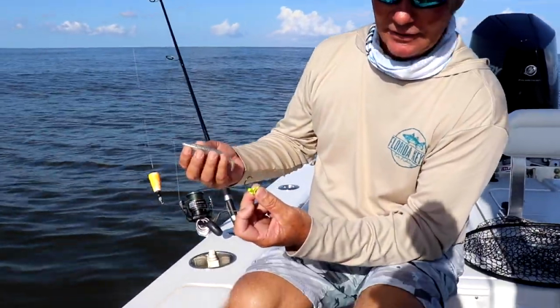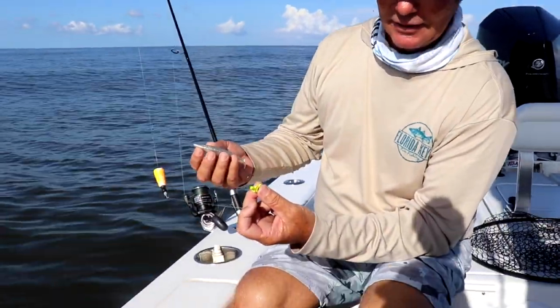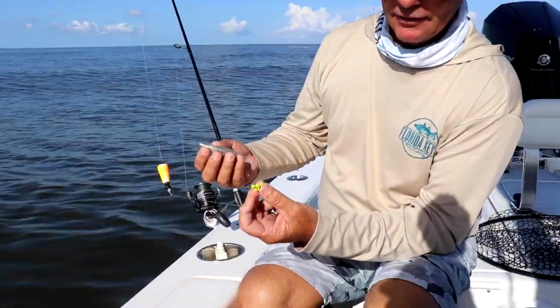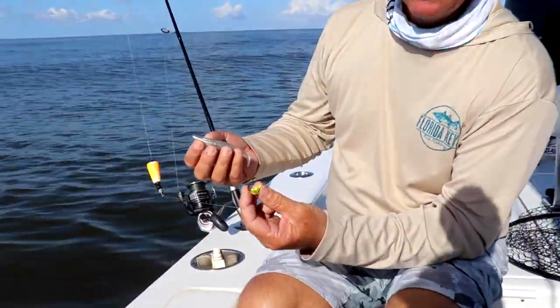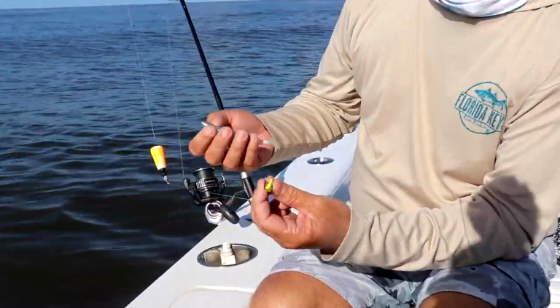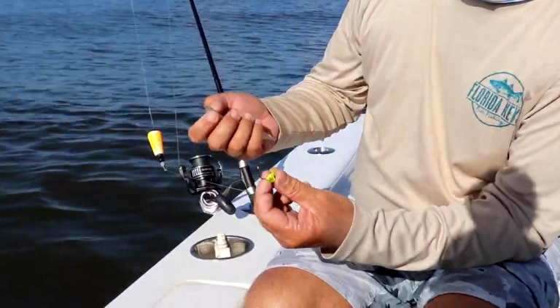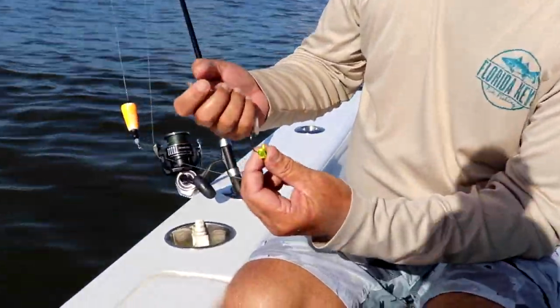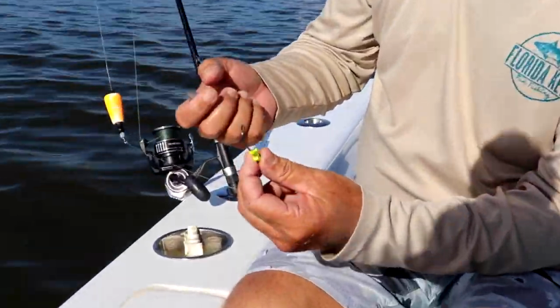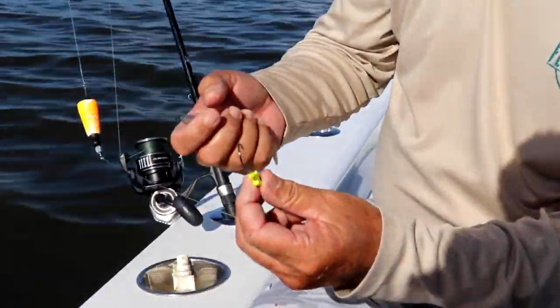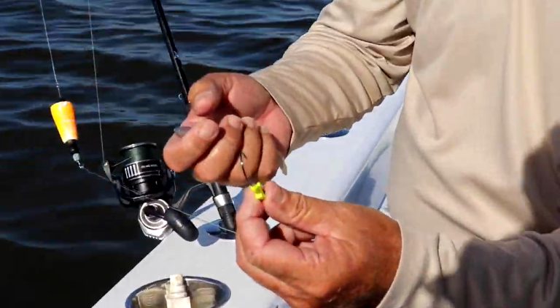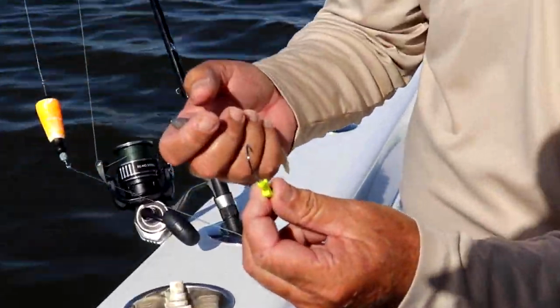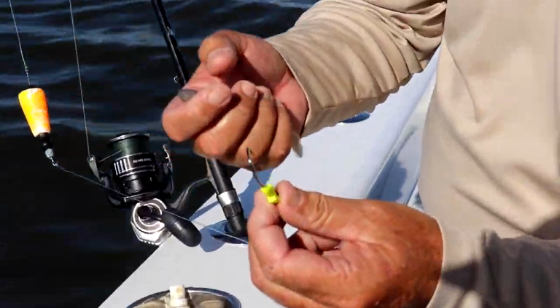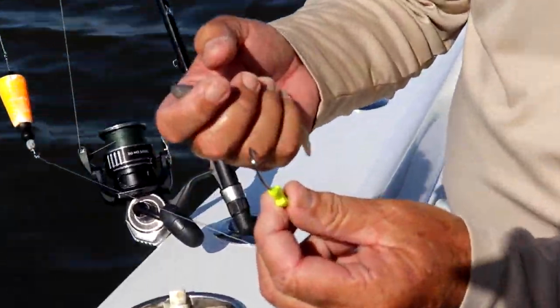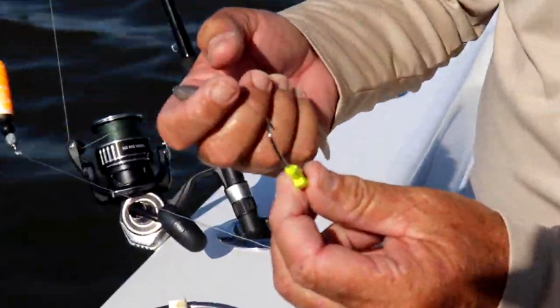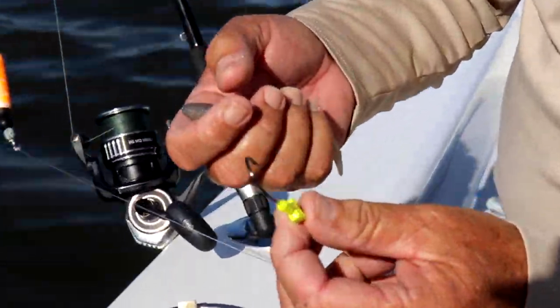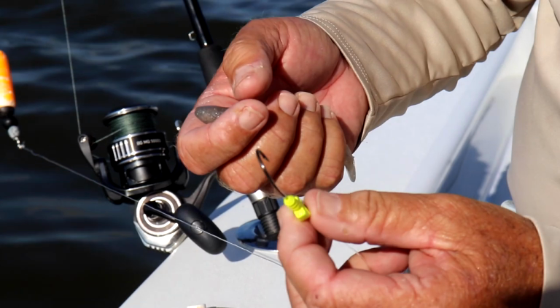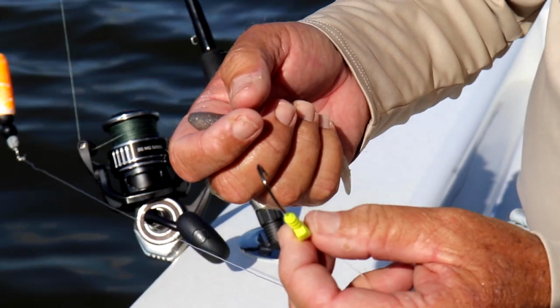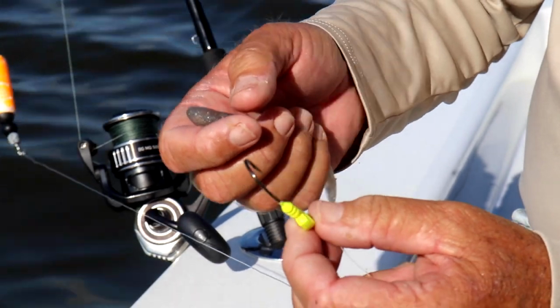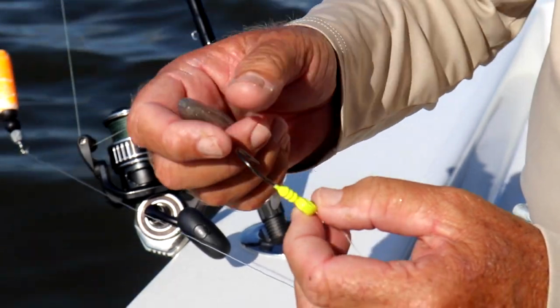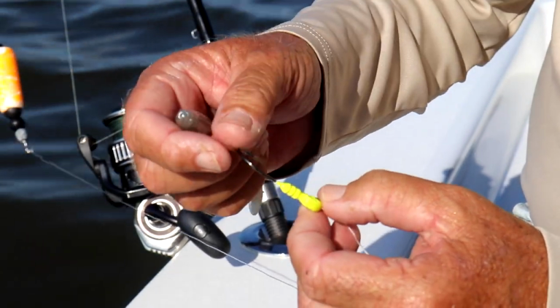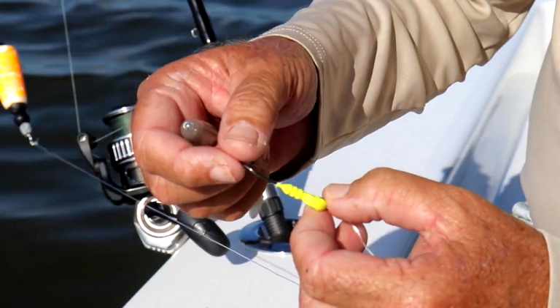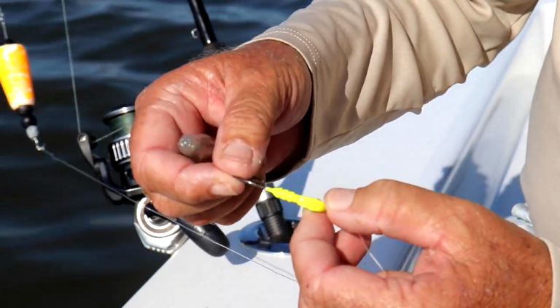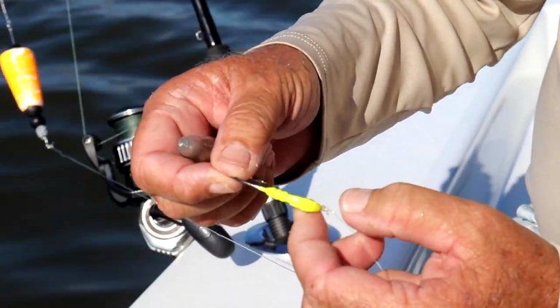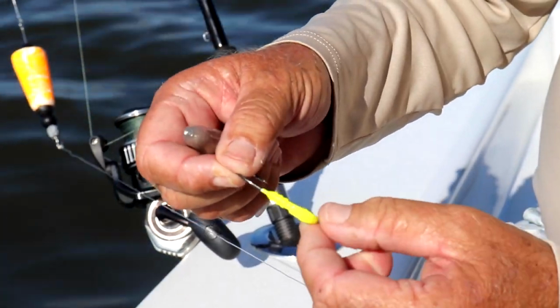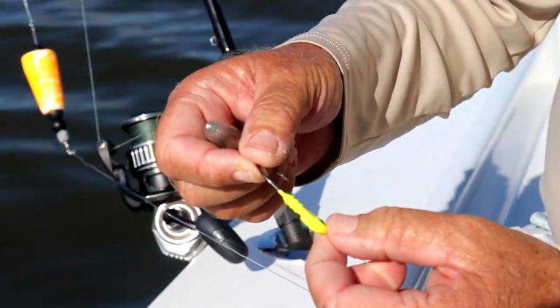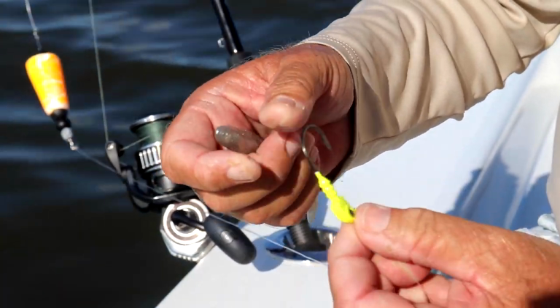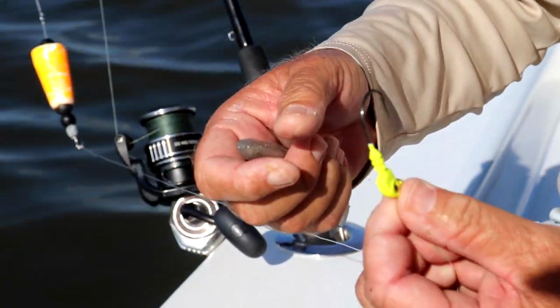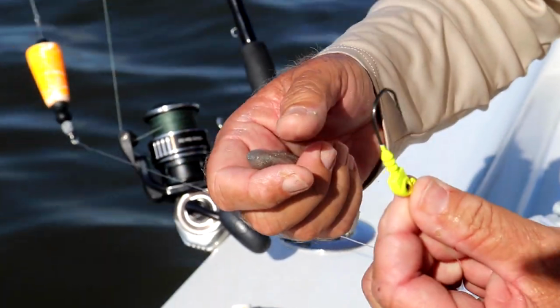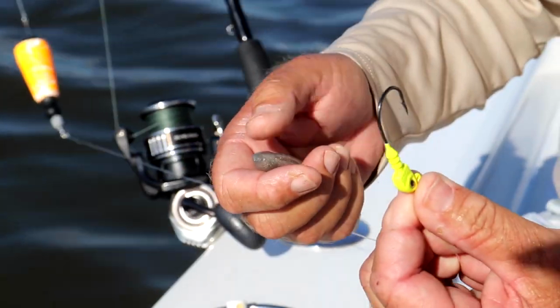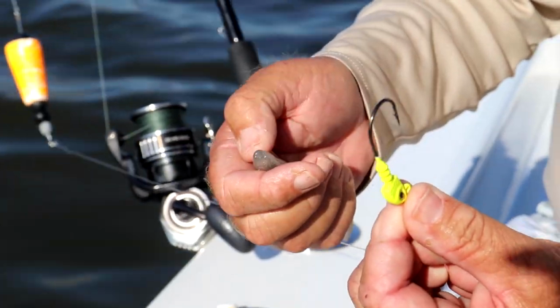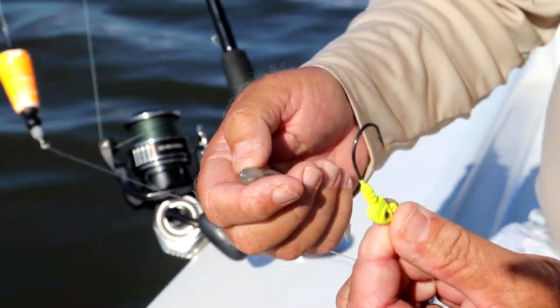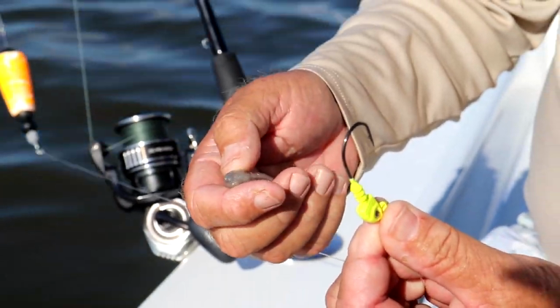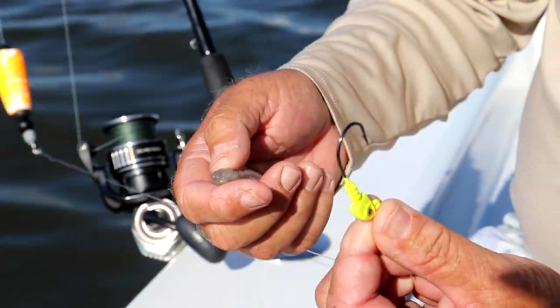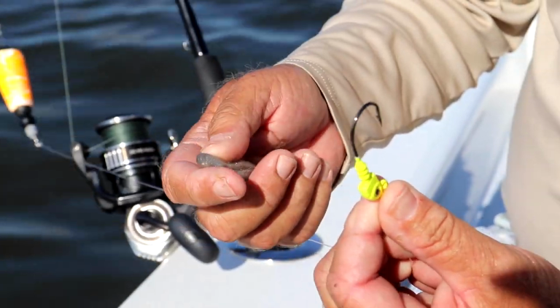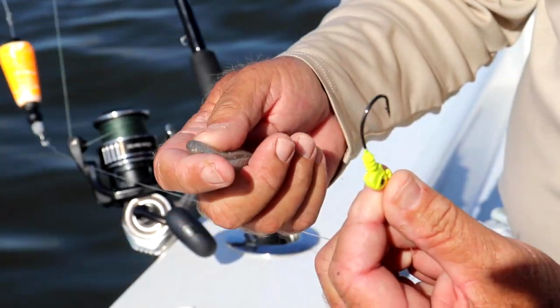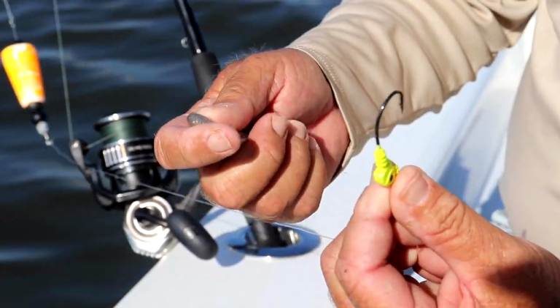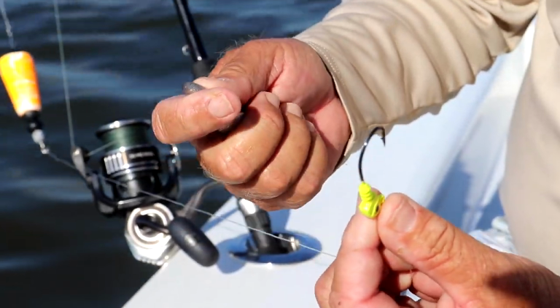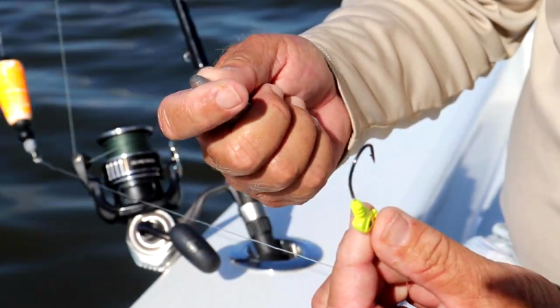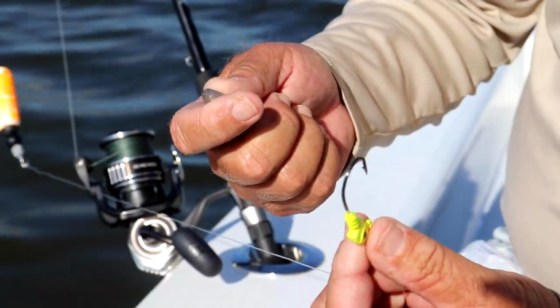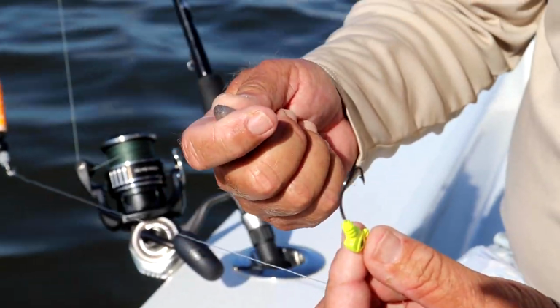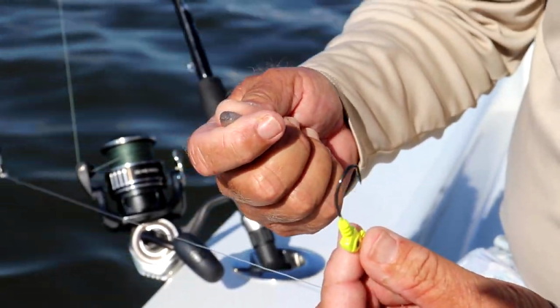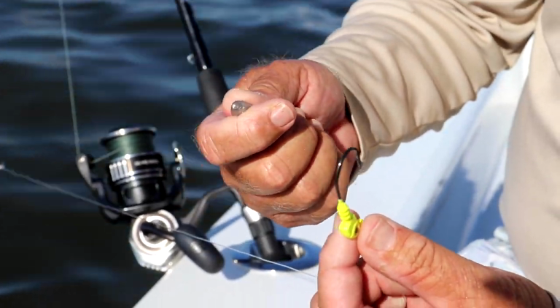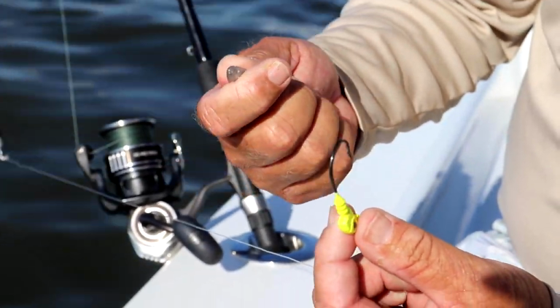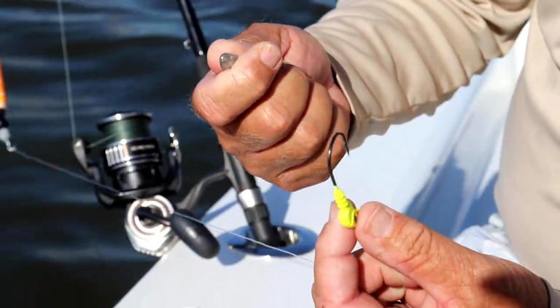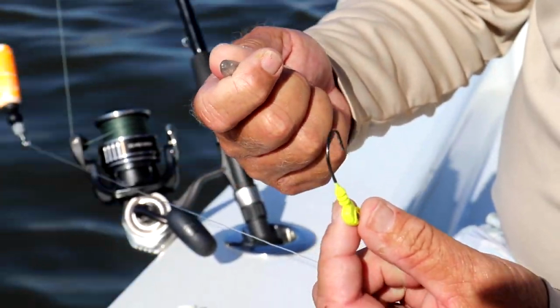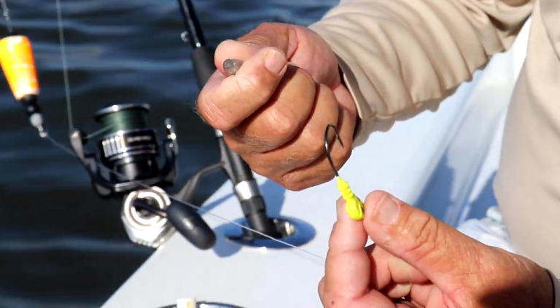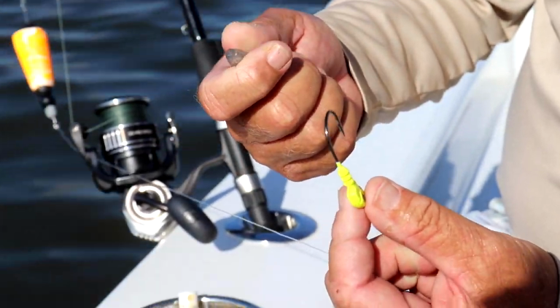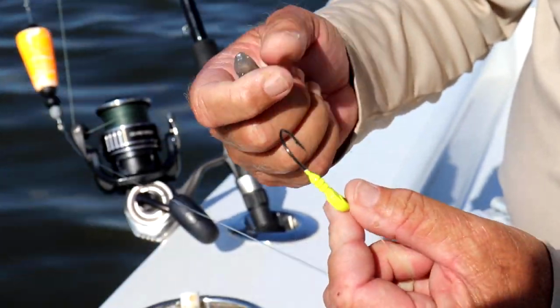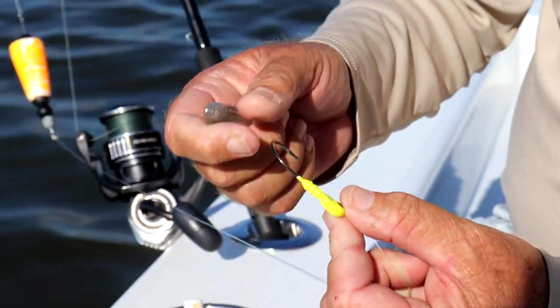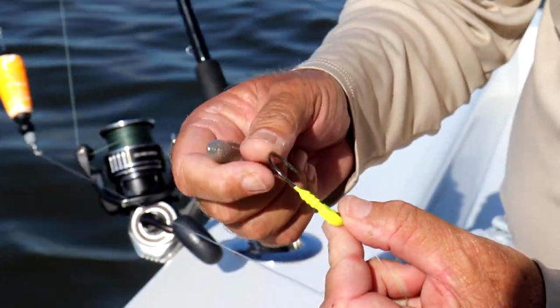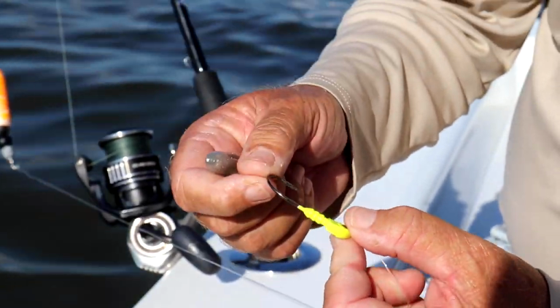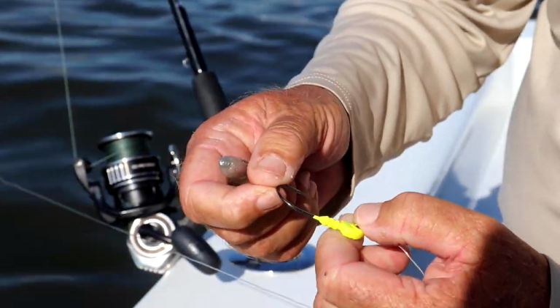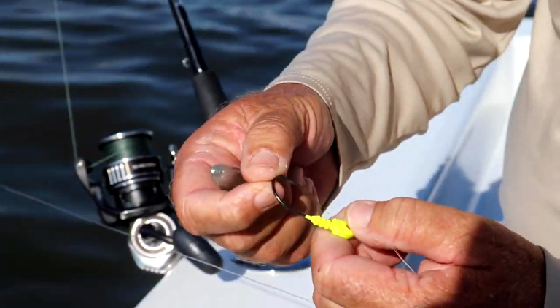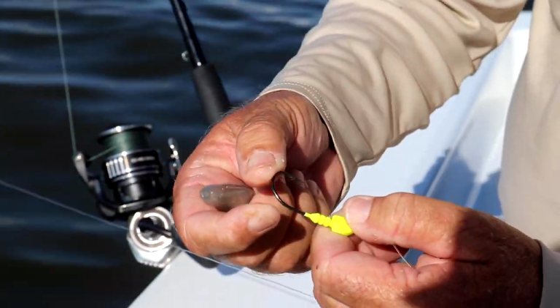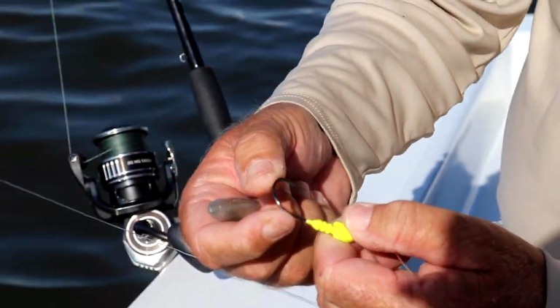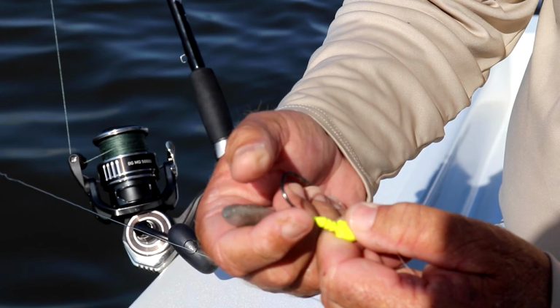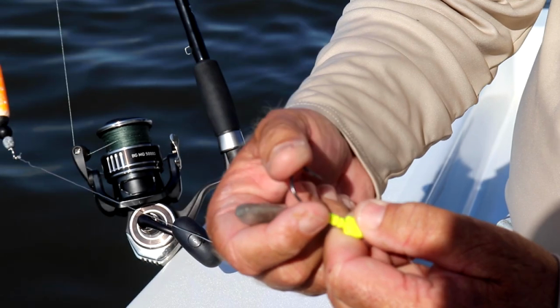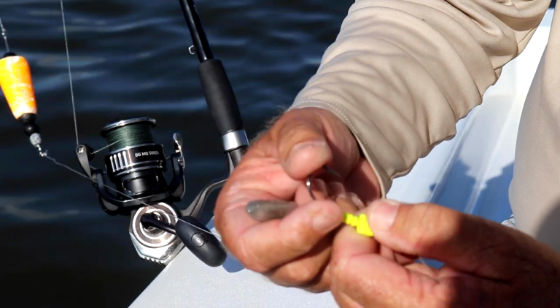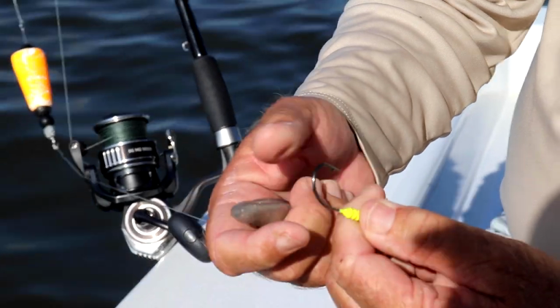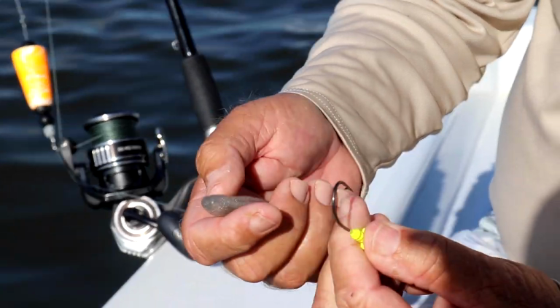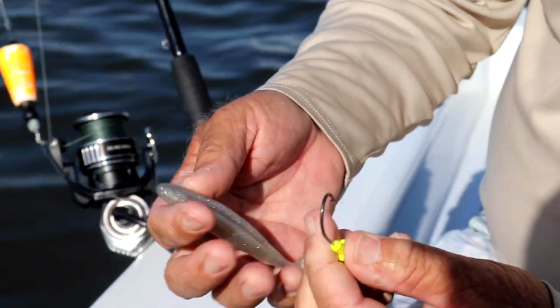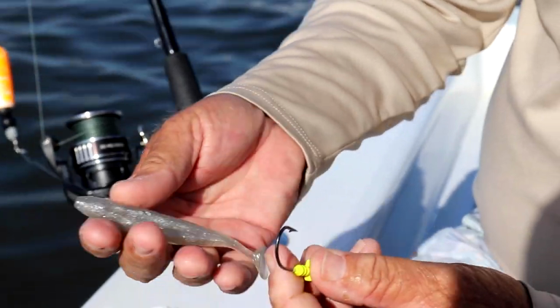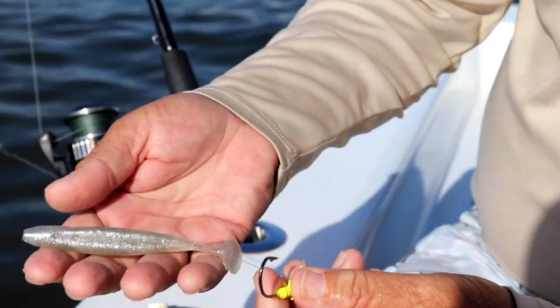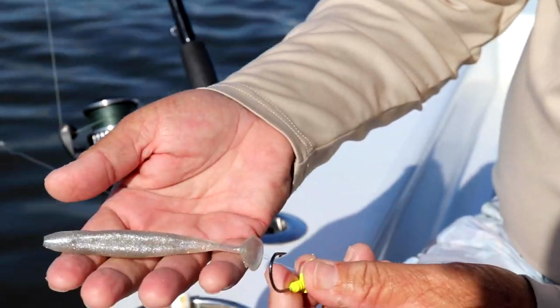Out here you need a reasonable size jighead. Three-eighths is very common, no more than a half. Wide gap worm hook.